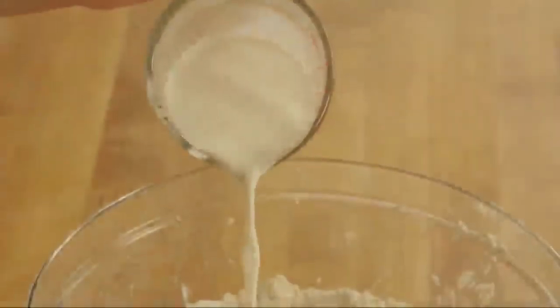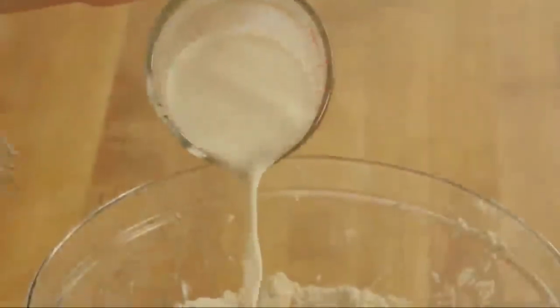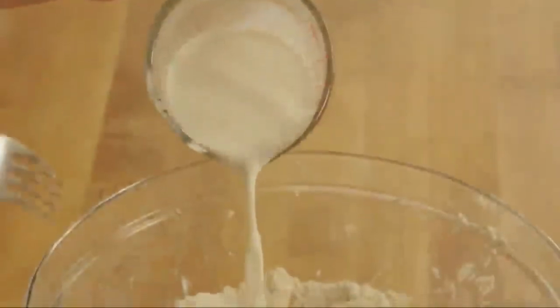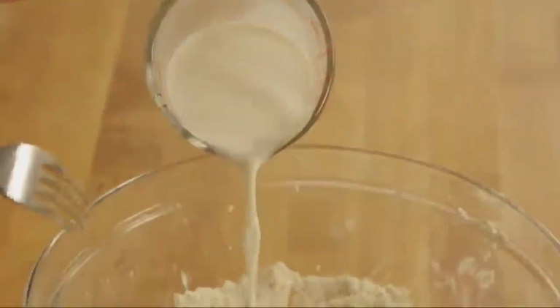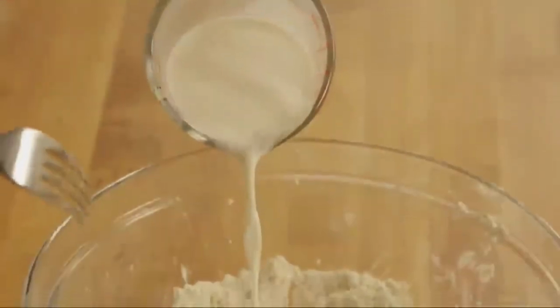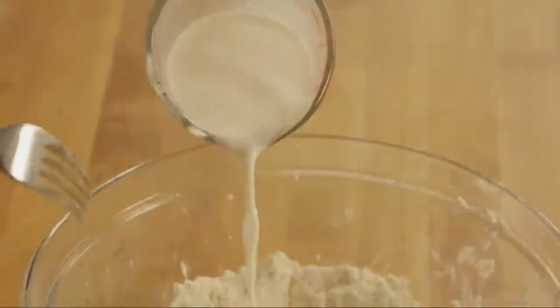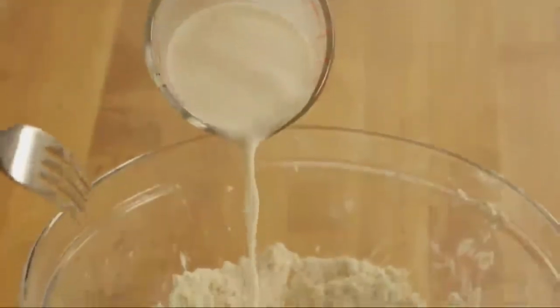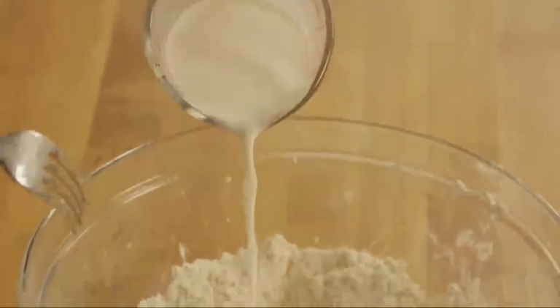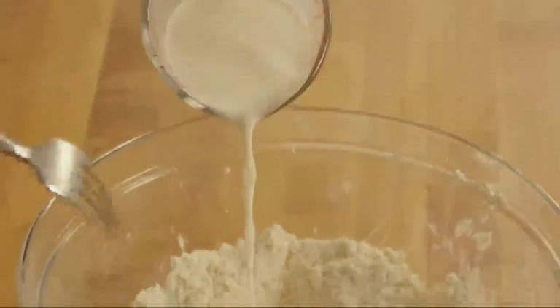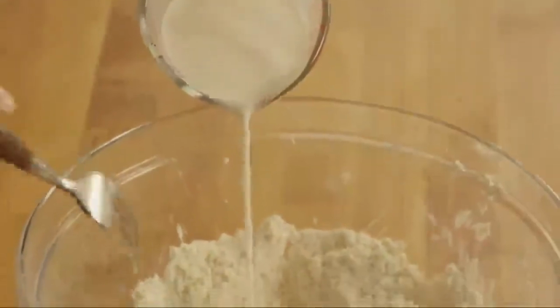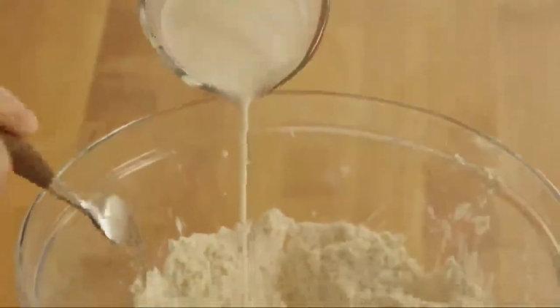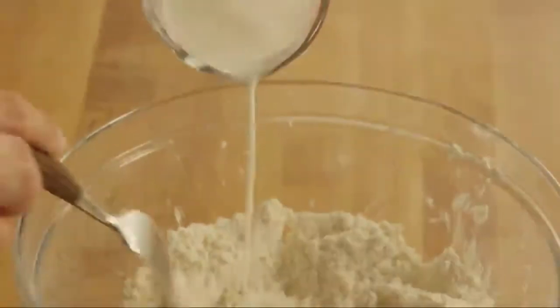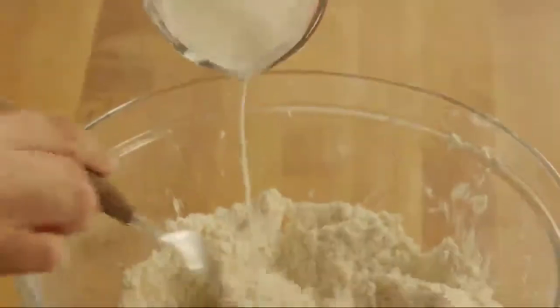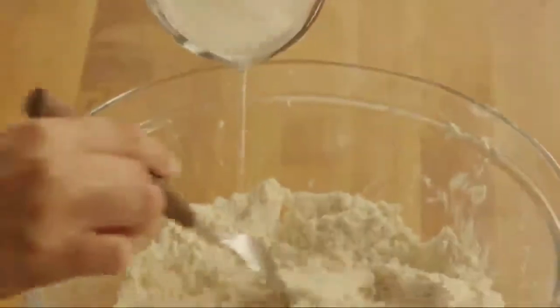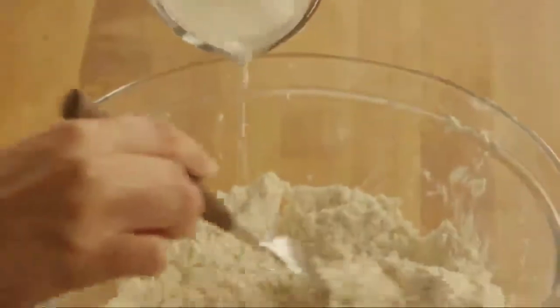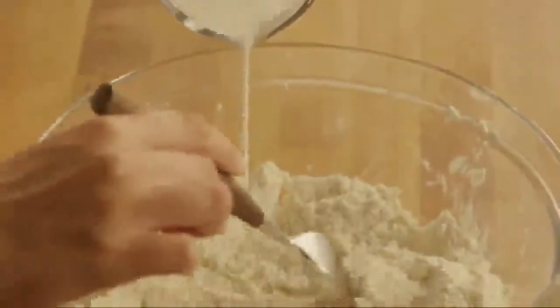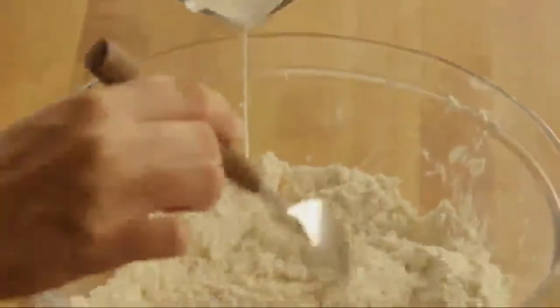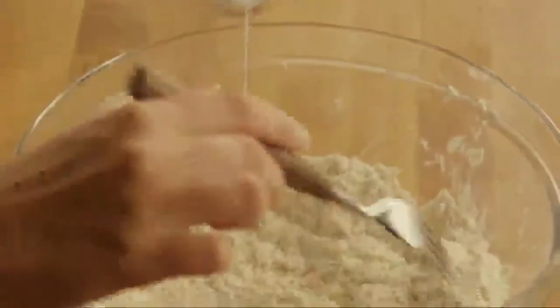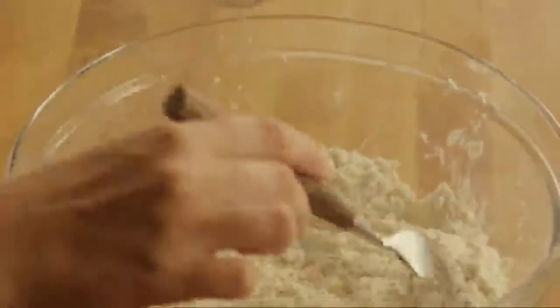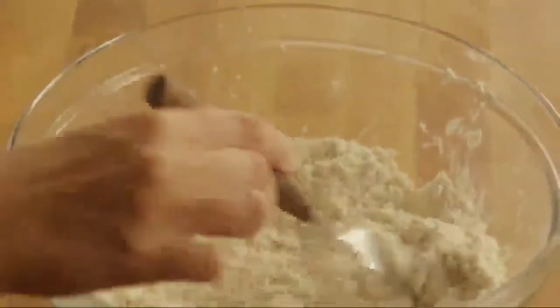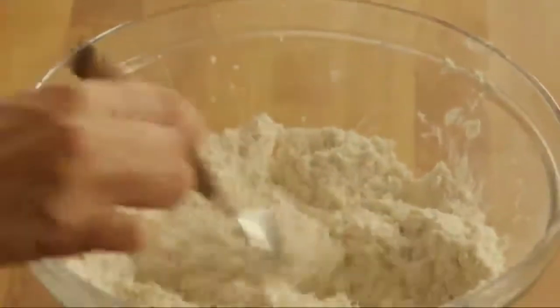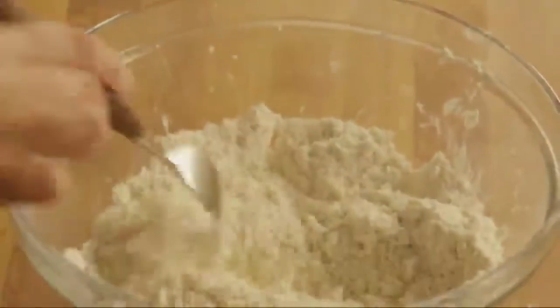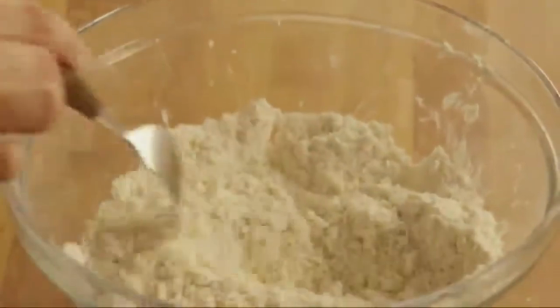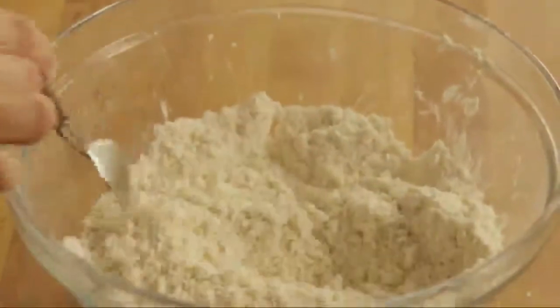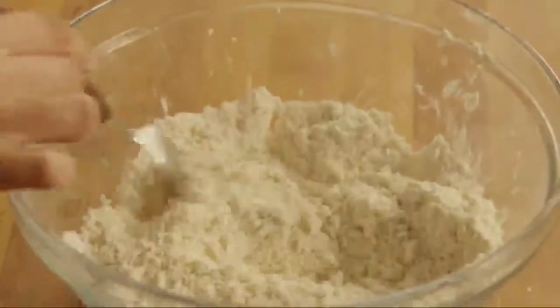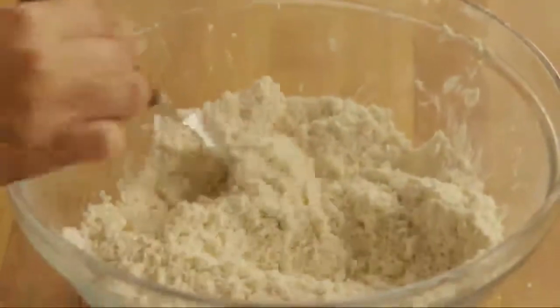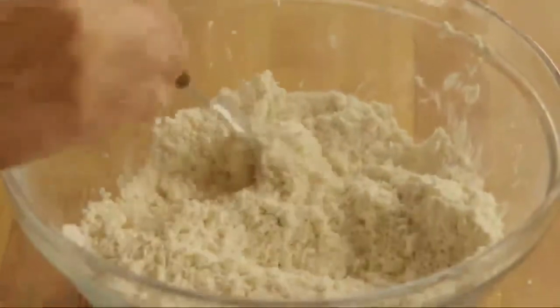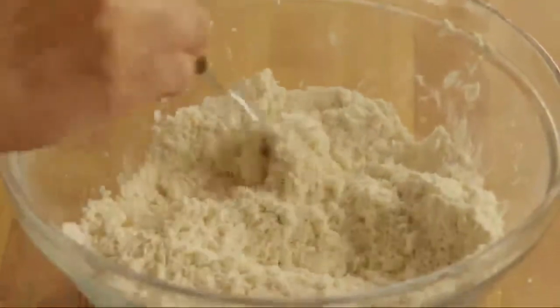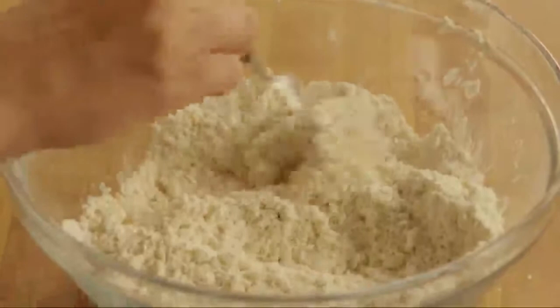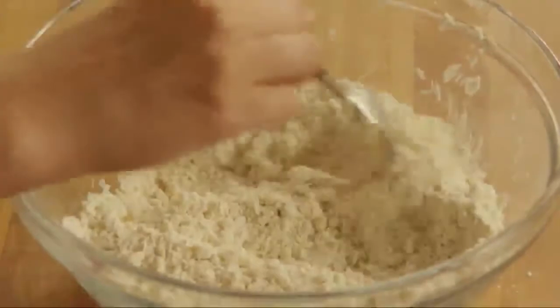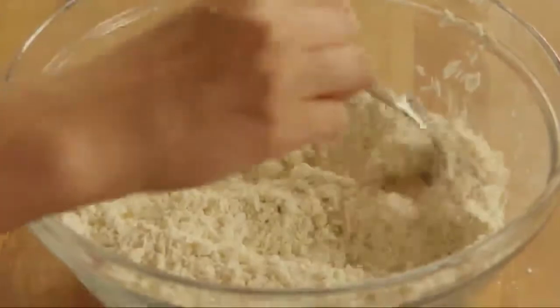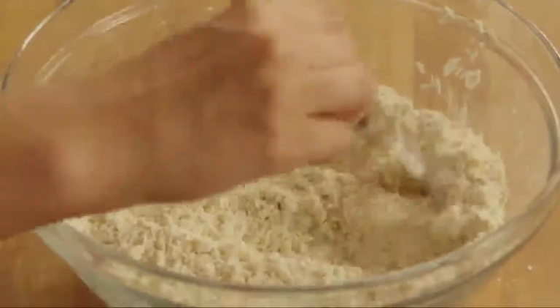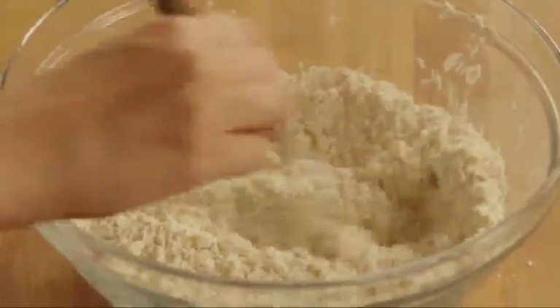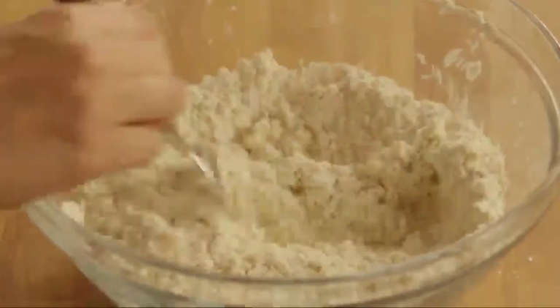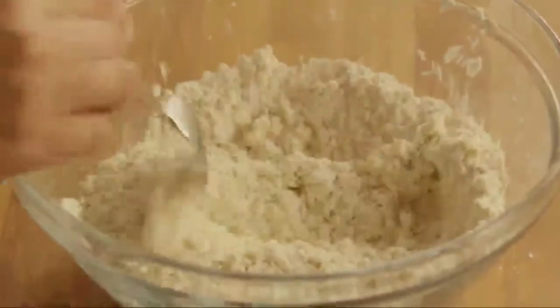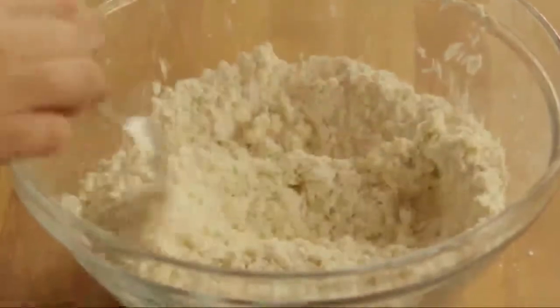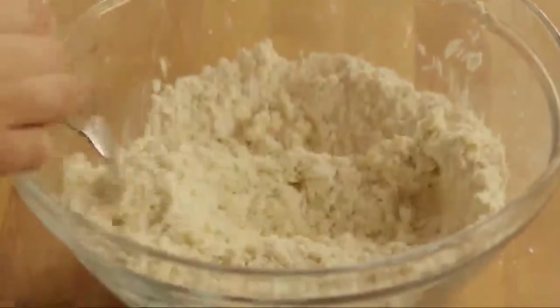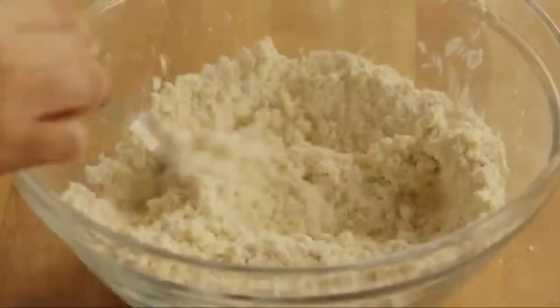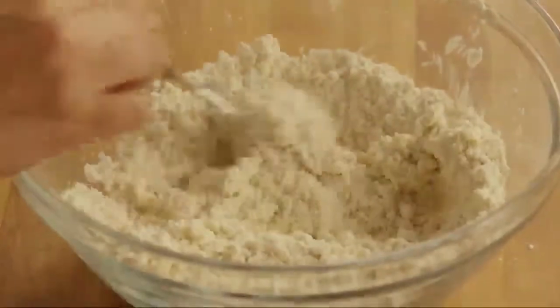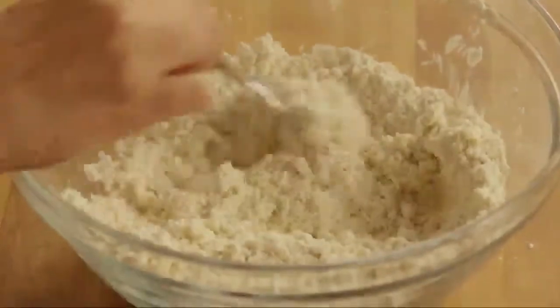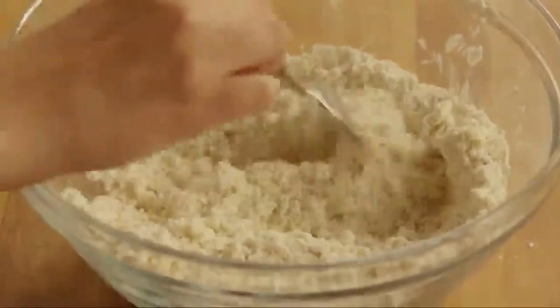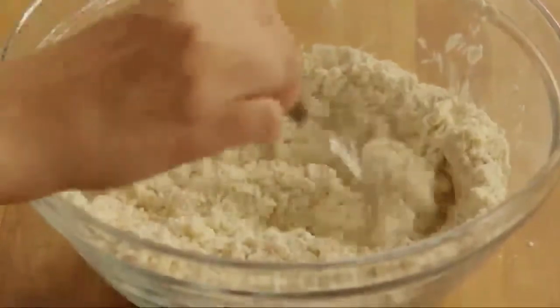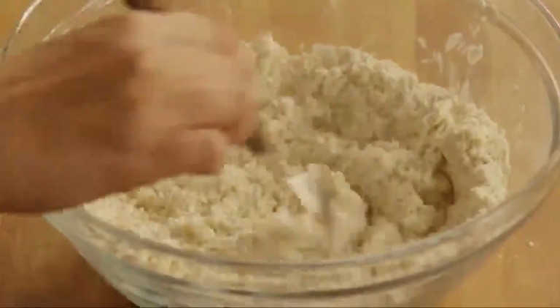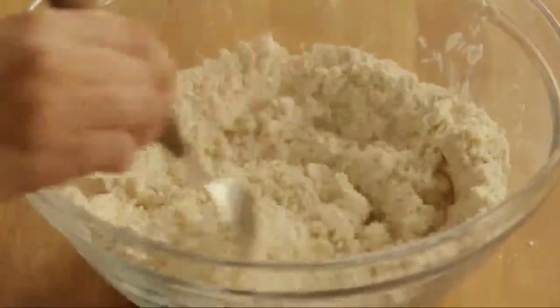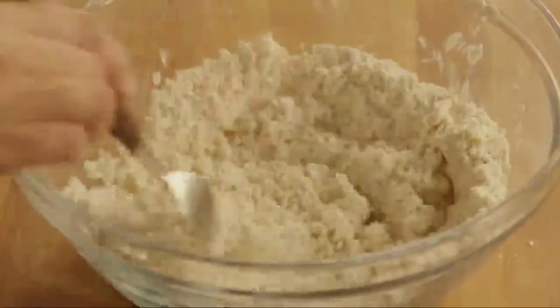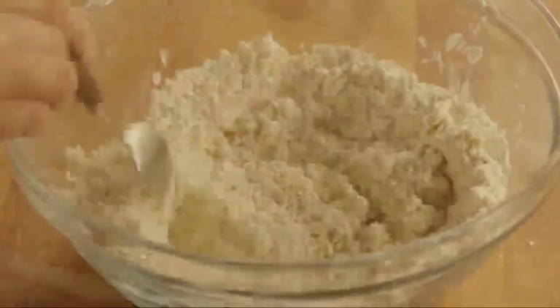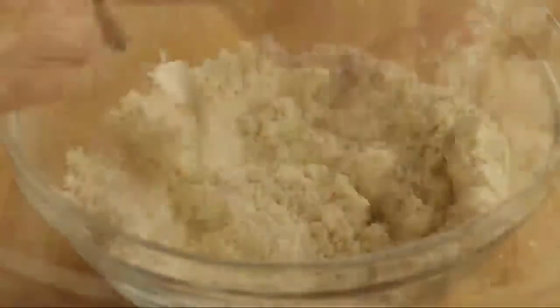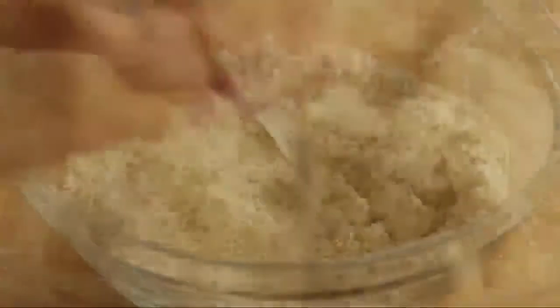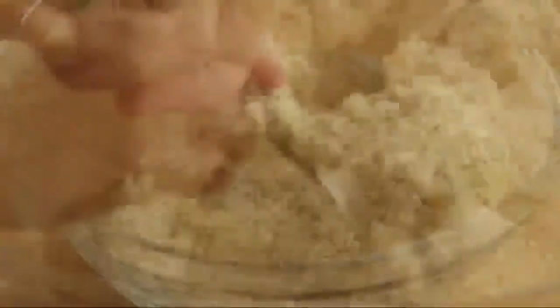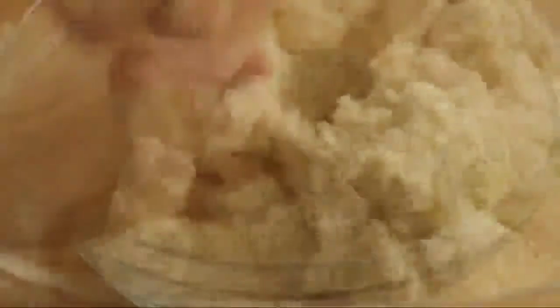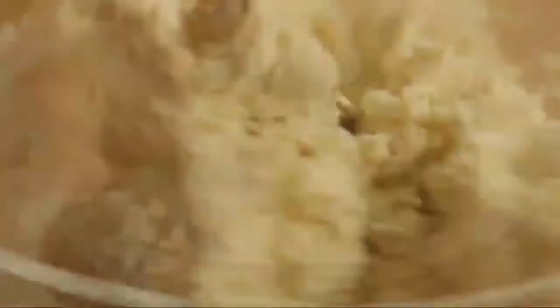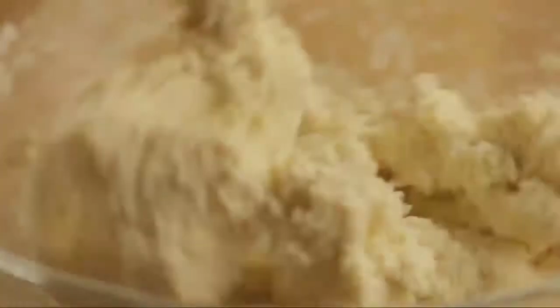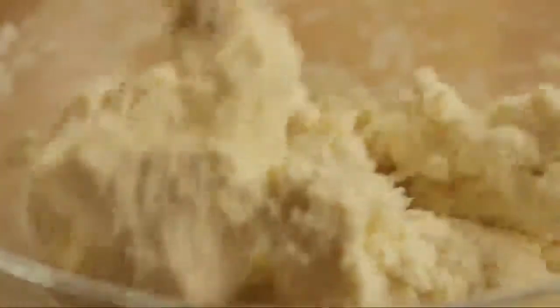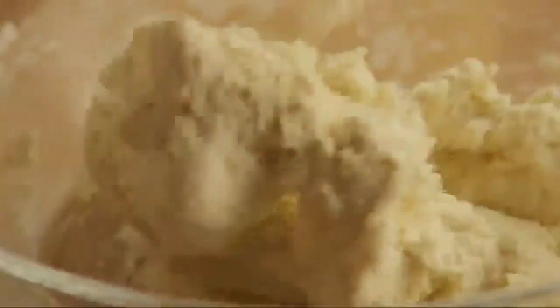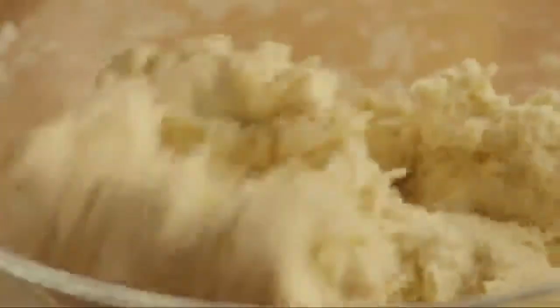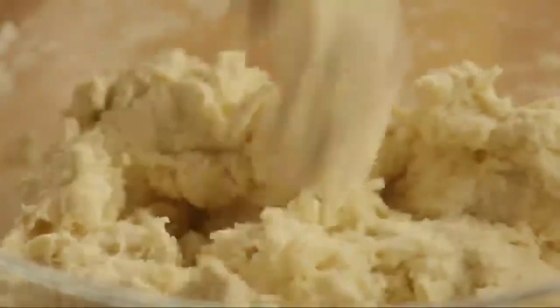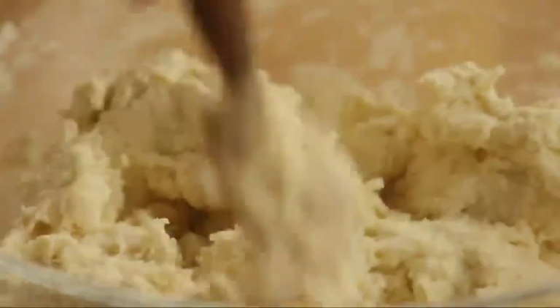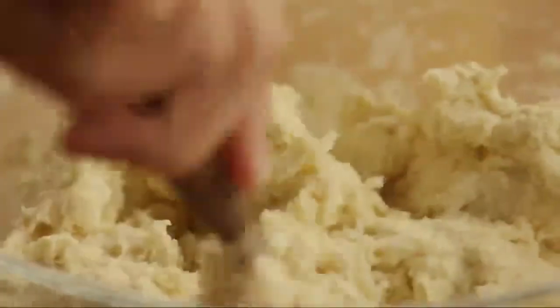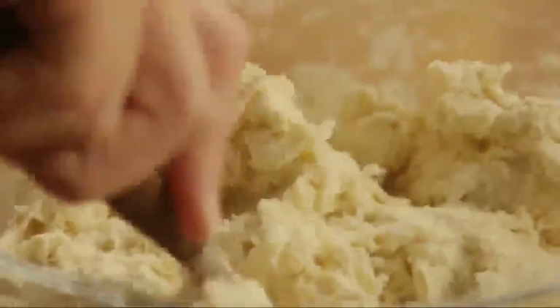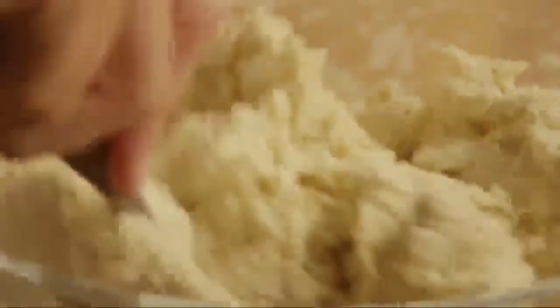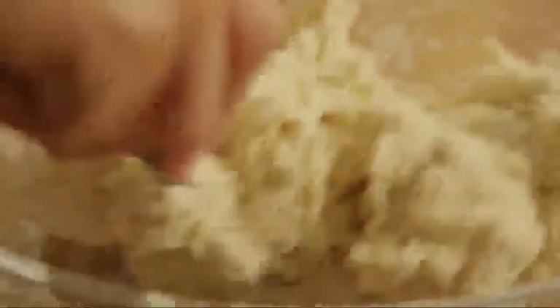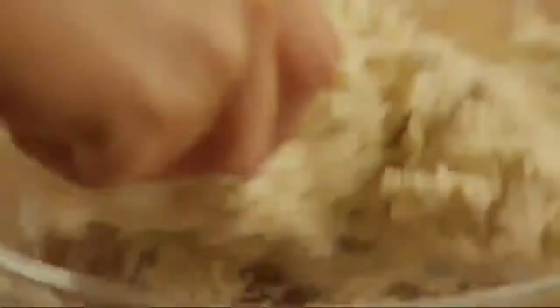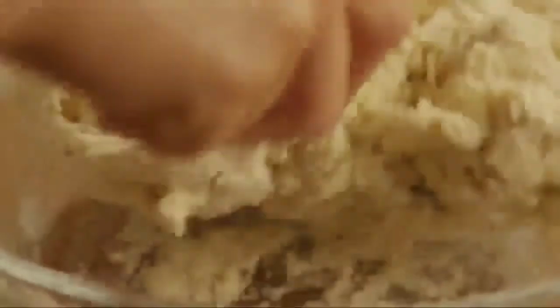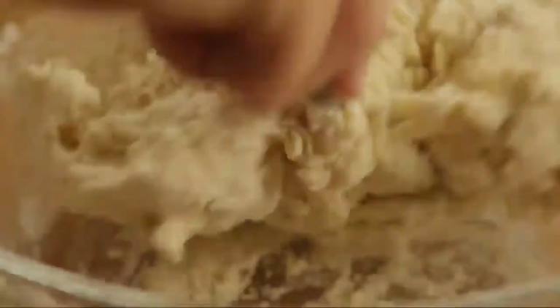Gradually pour in three quarters of a cup of cold milk, stirring the dough until it's soft and moist, and pulls away from the sides of the bowl.